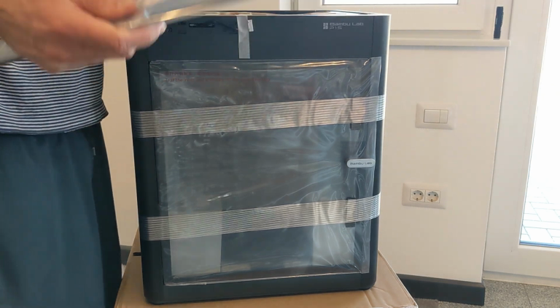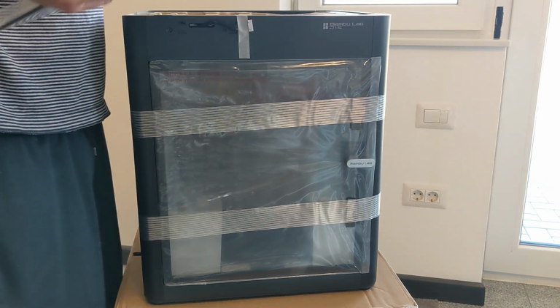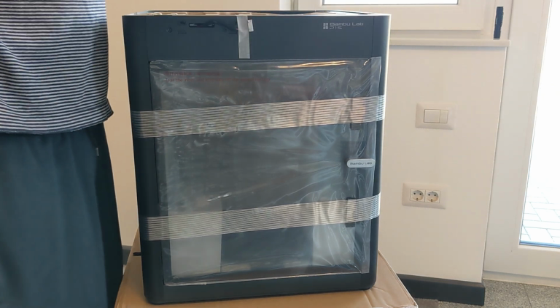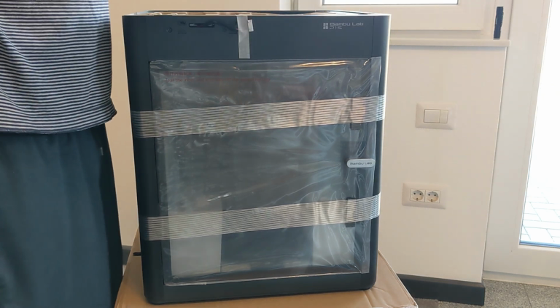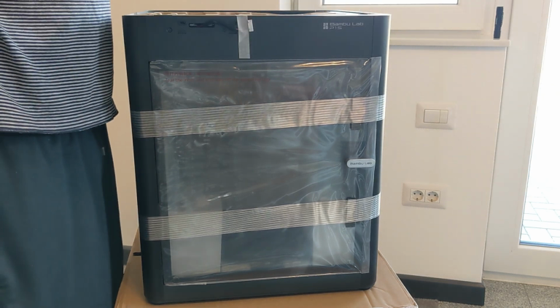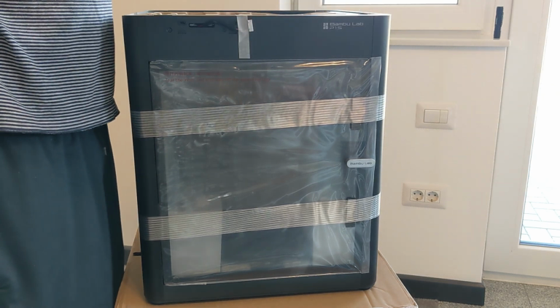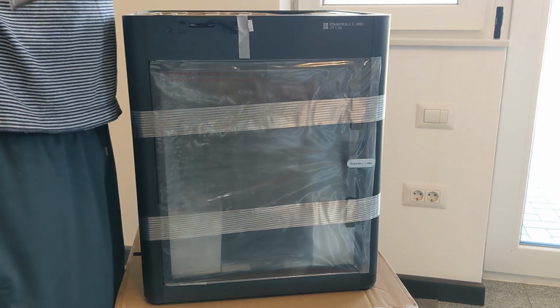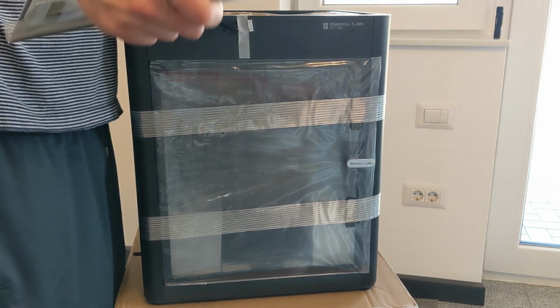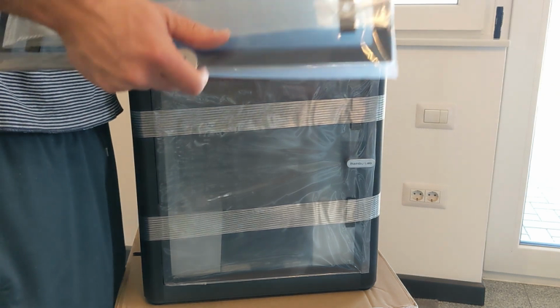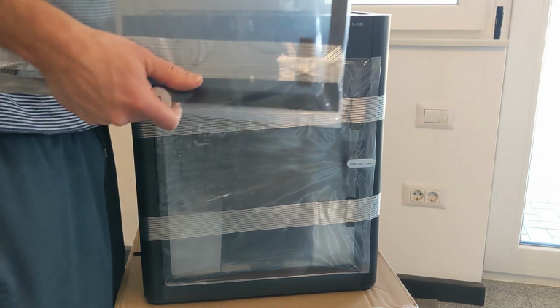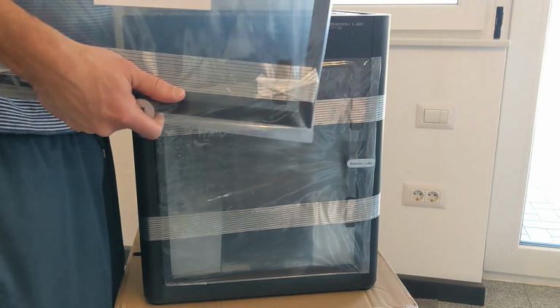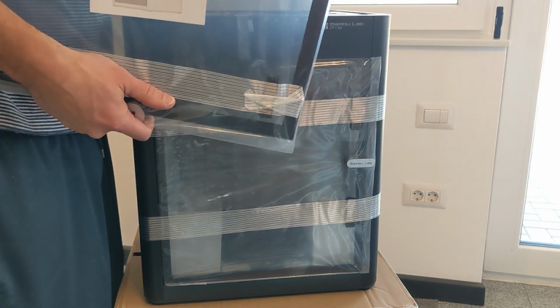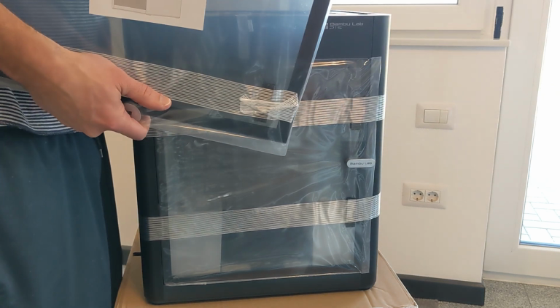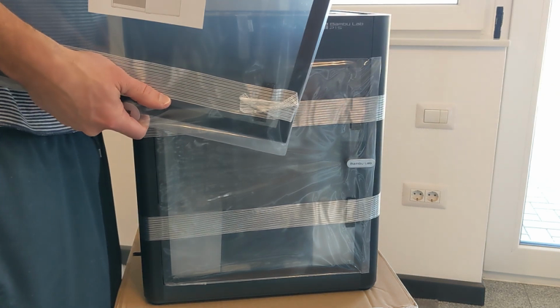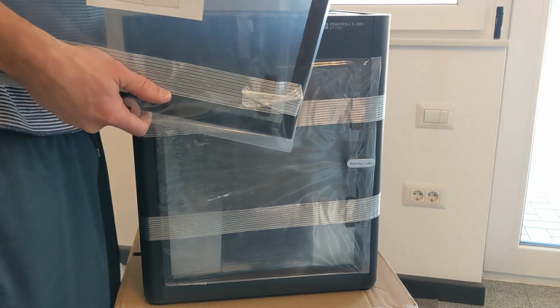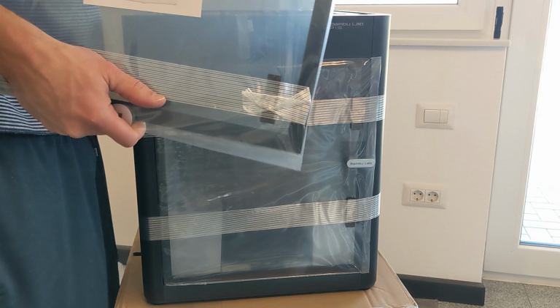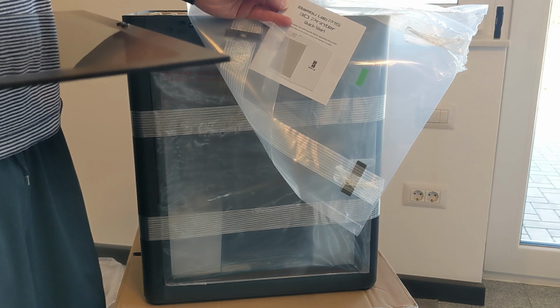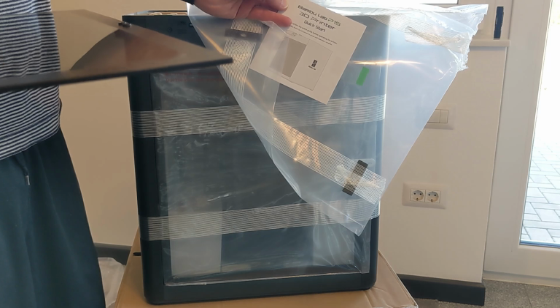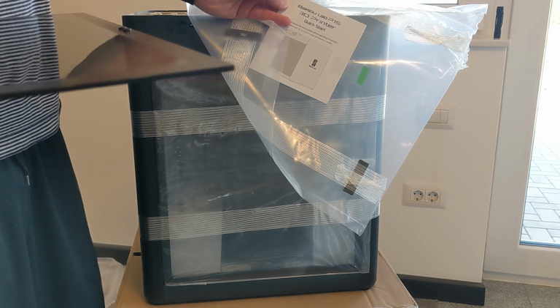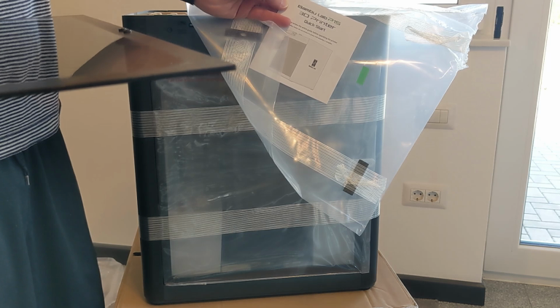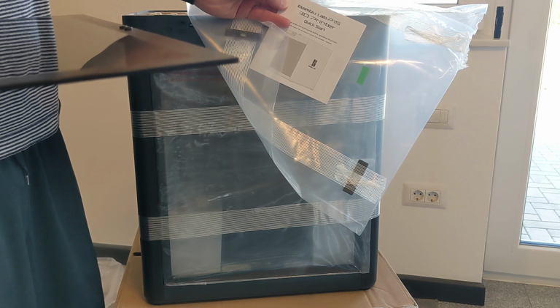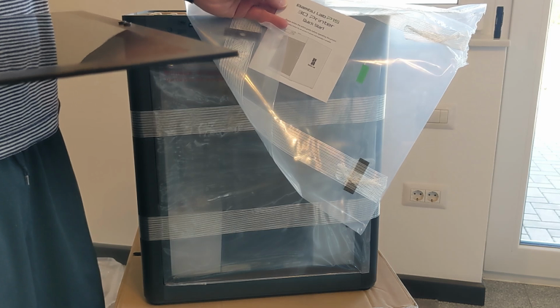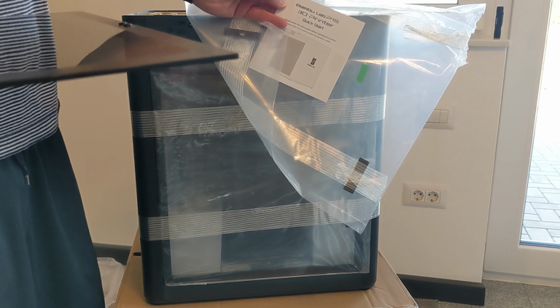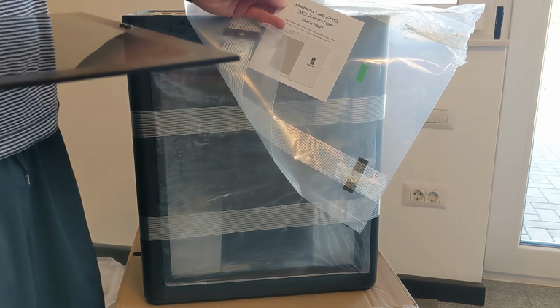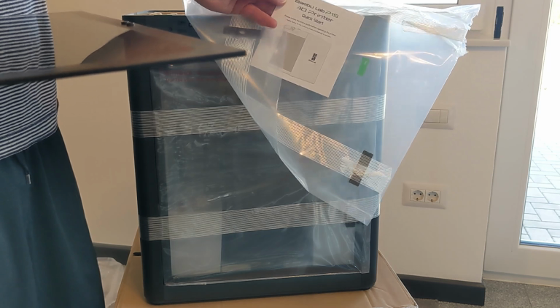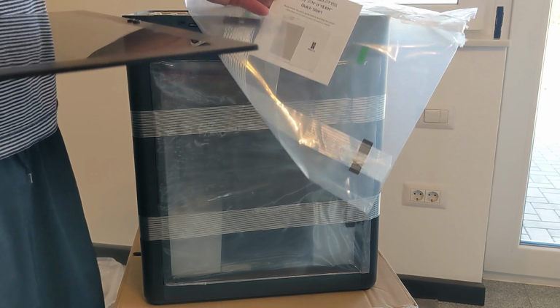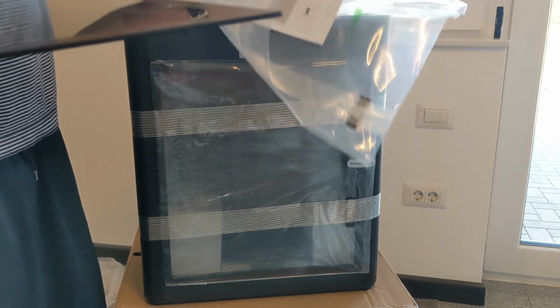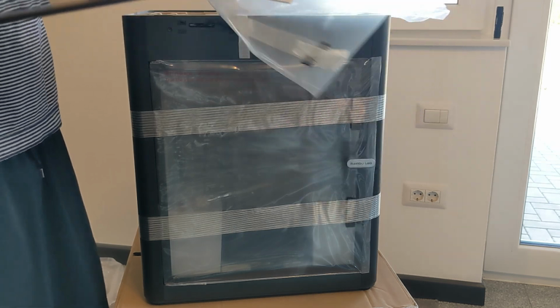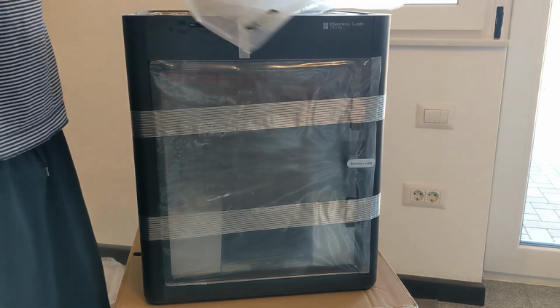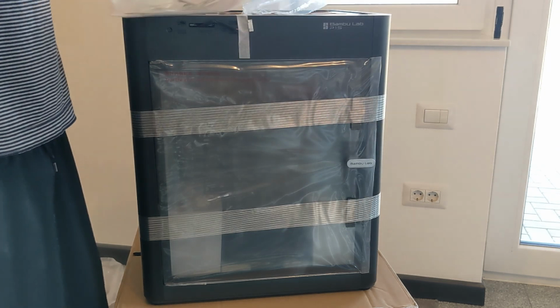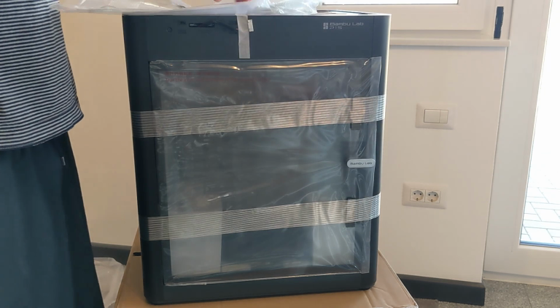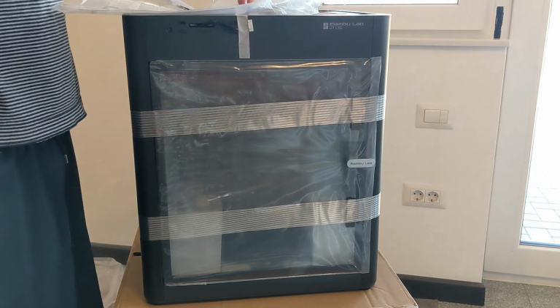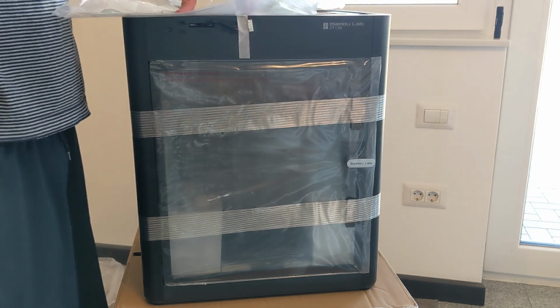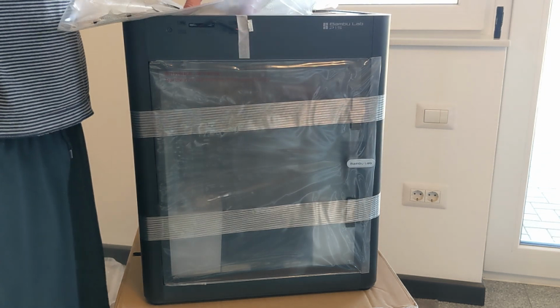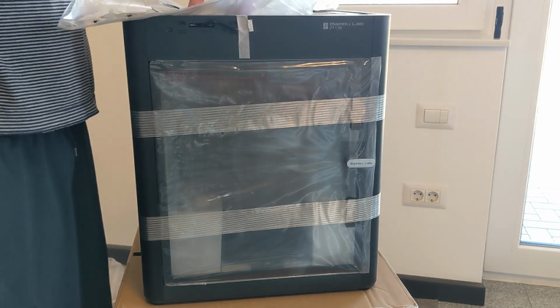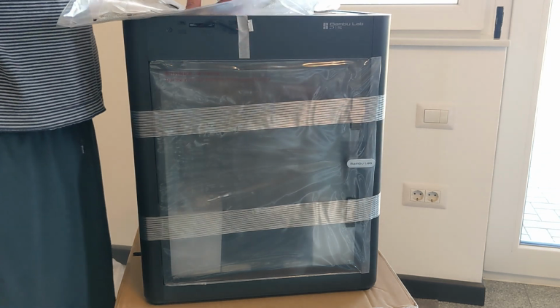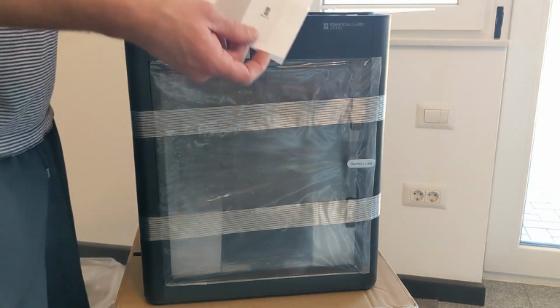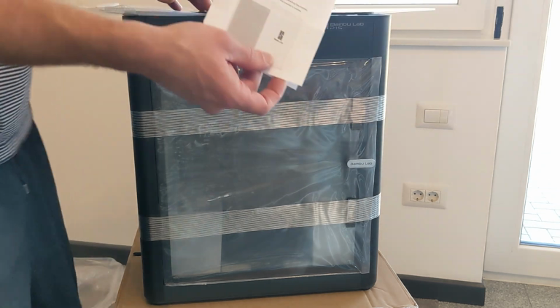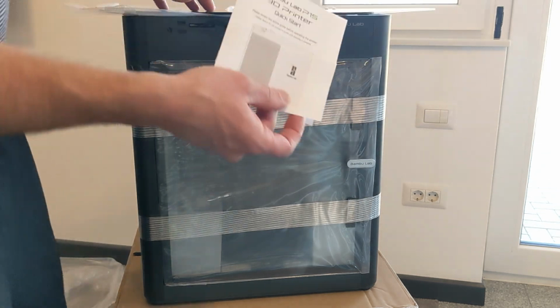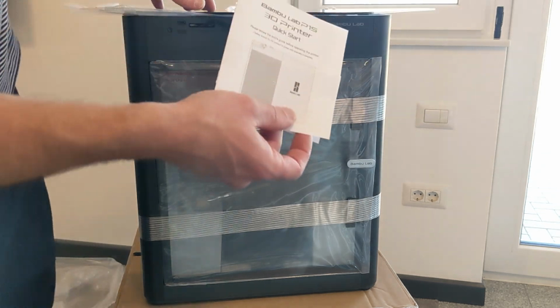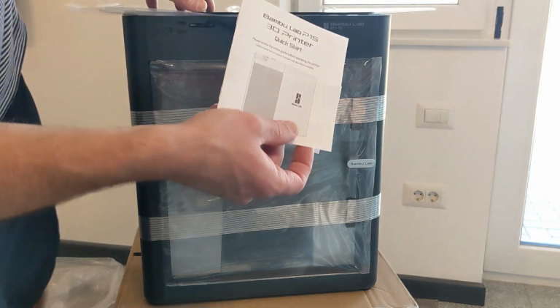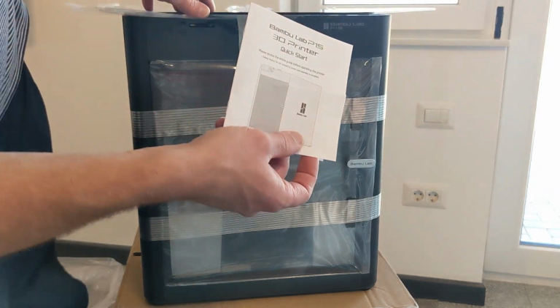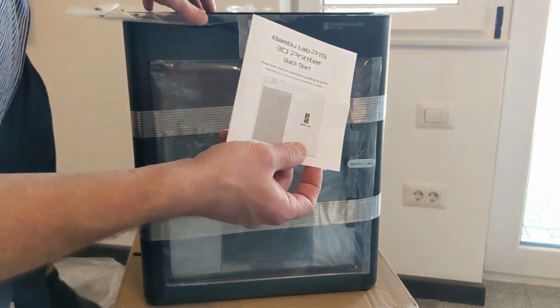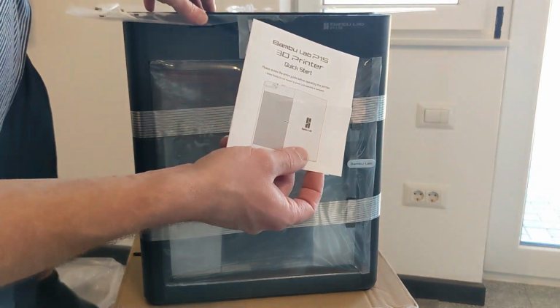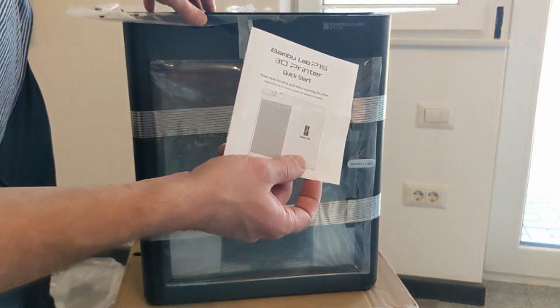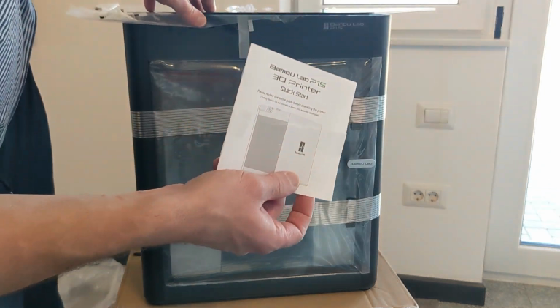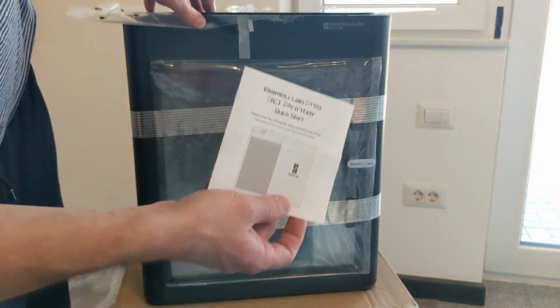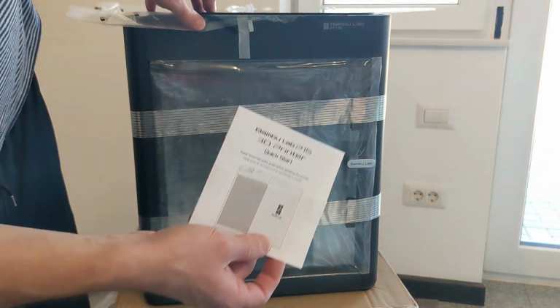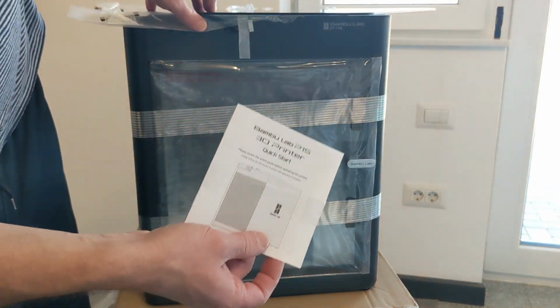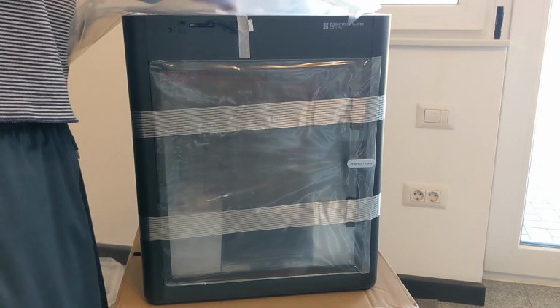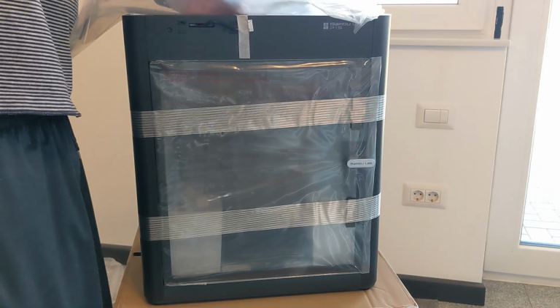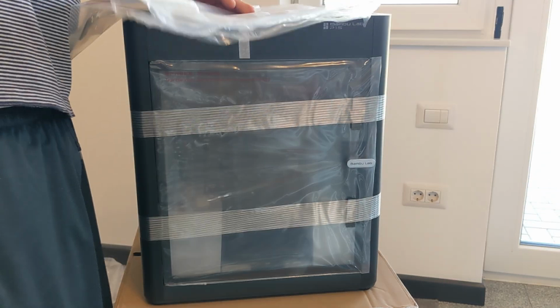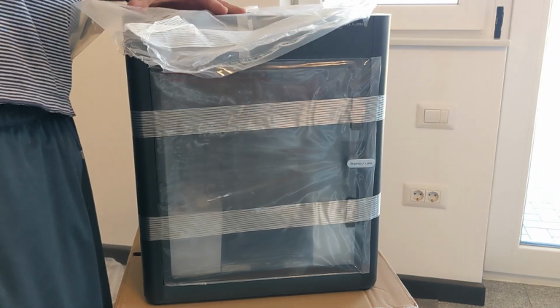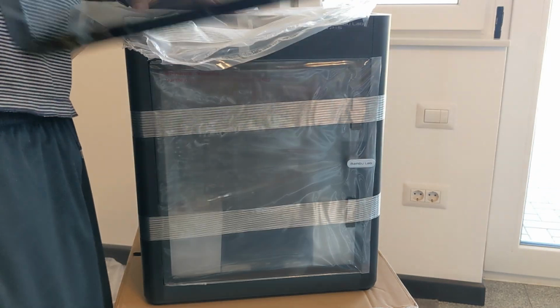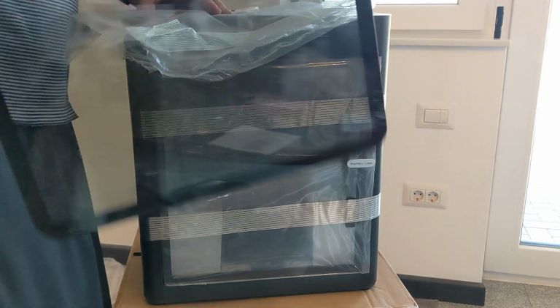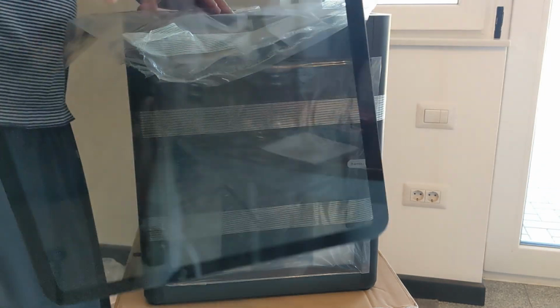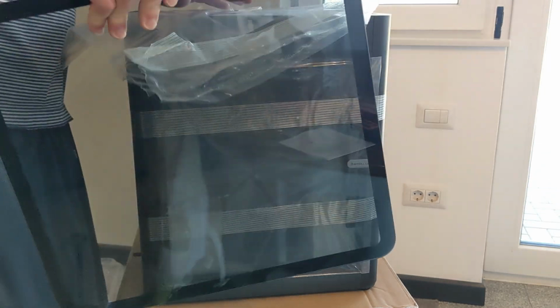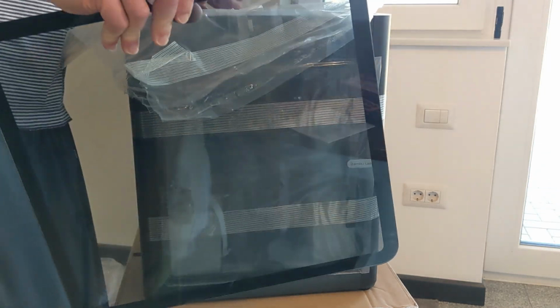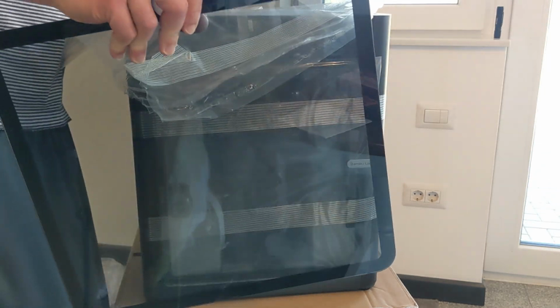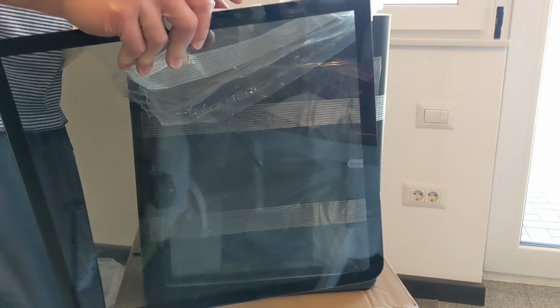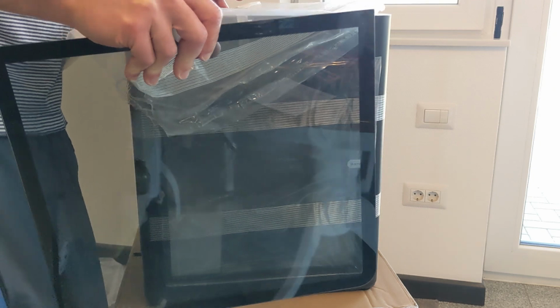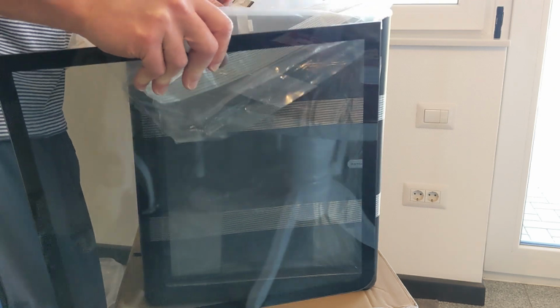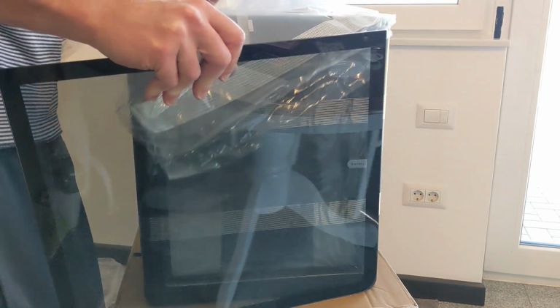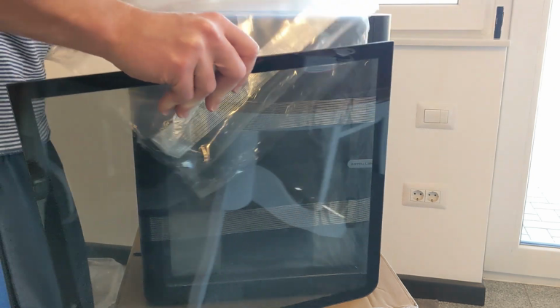This is just the top glass 3D printer quick start guide. I'll just put this to the side for now.